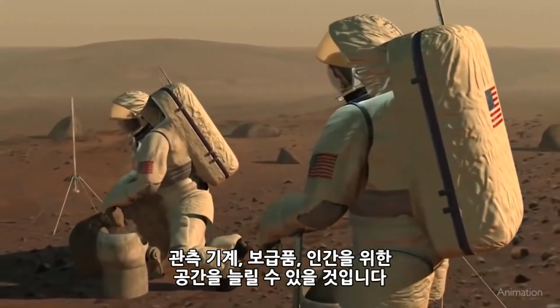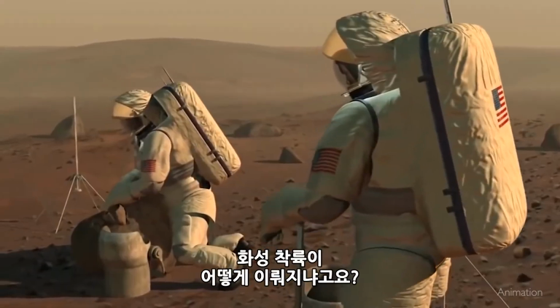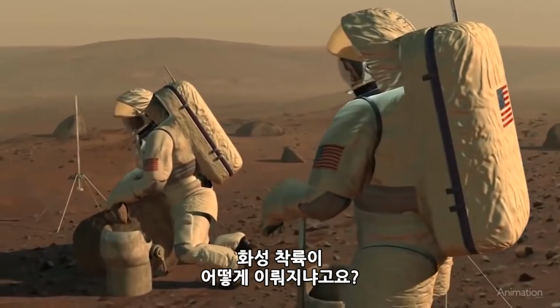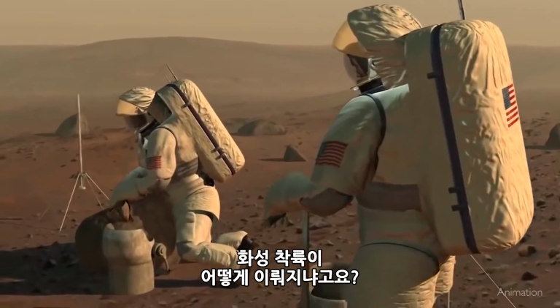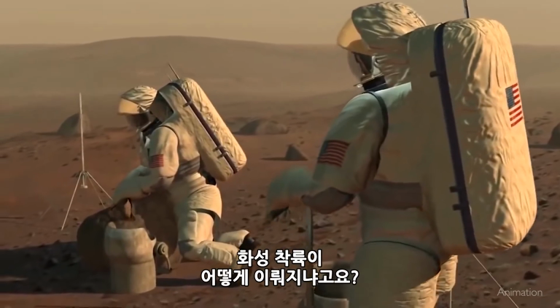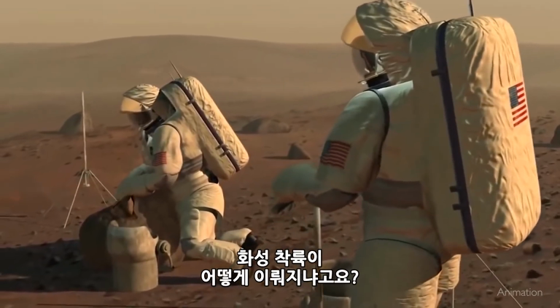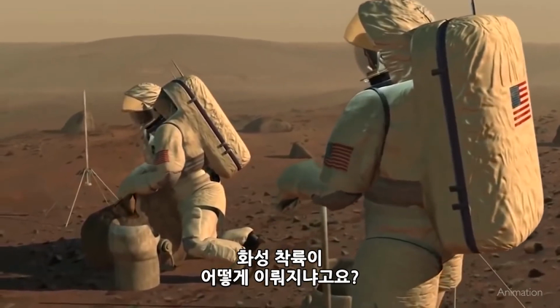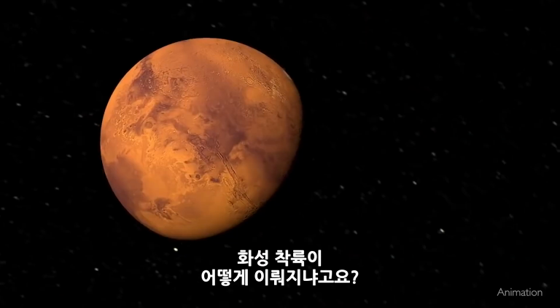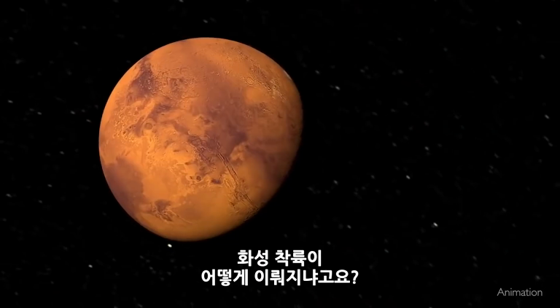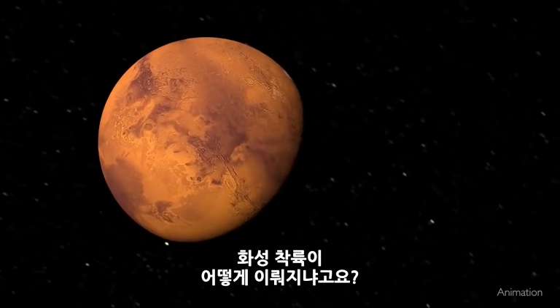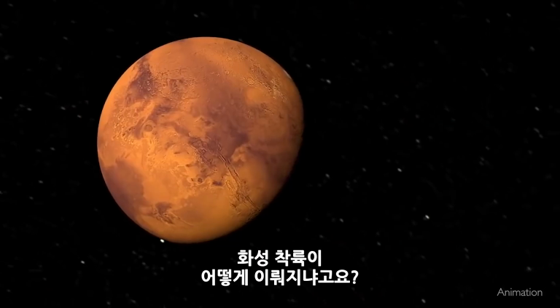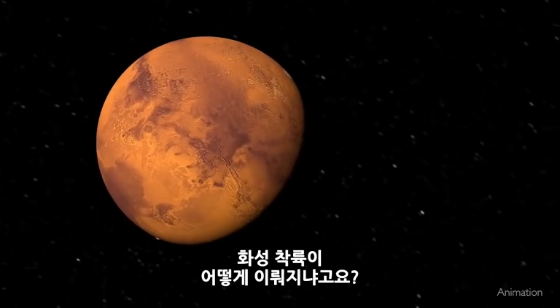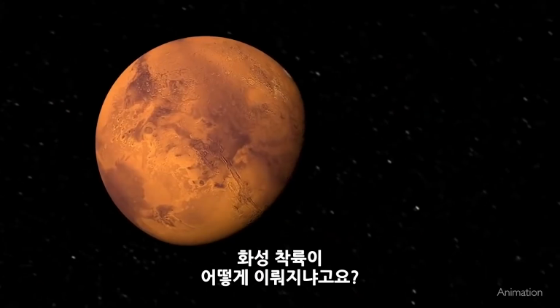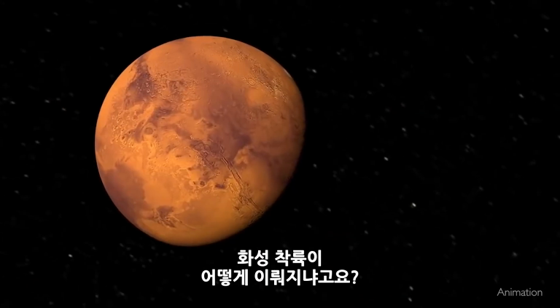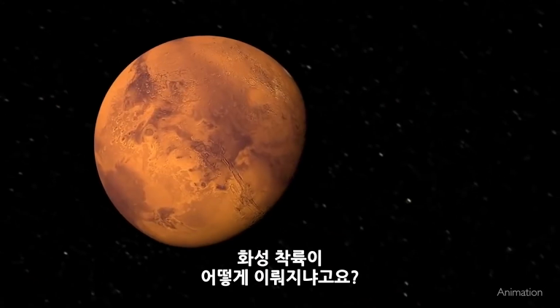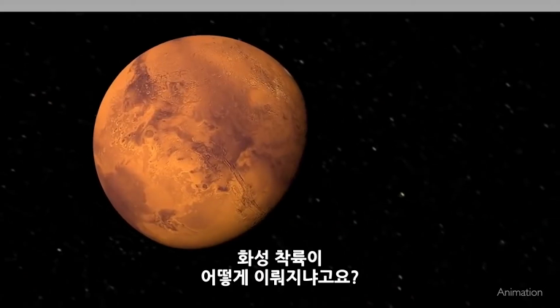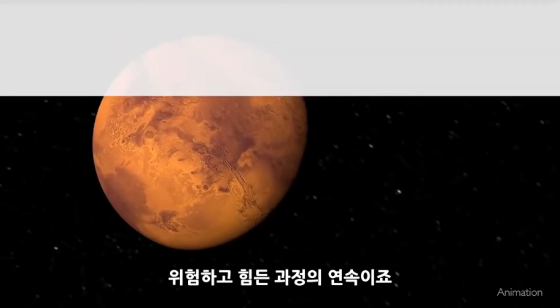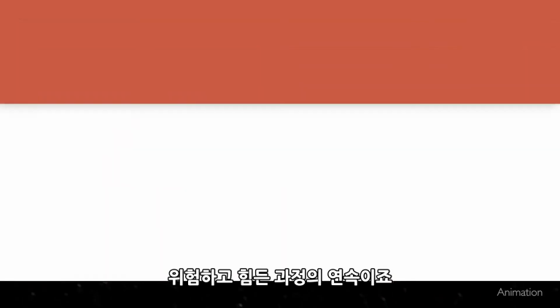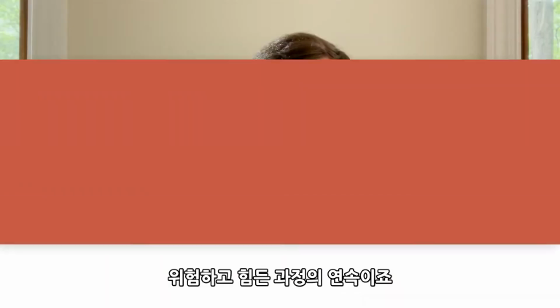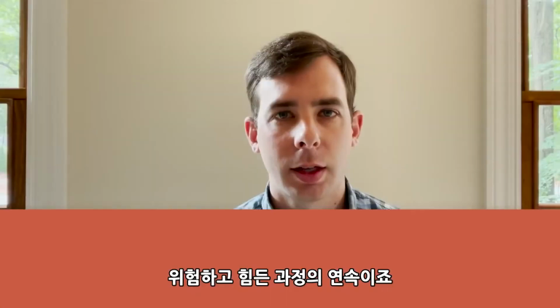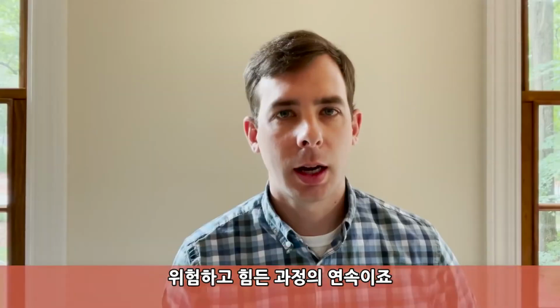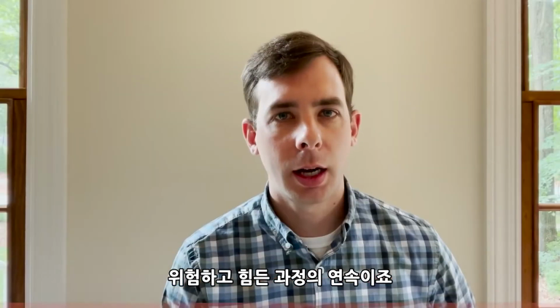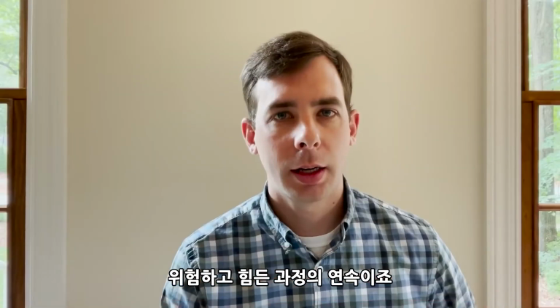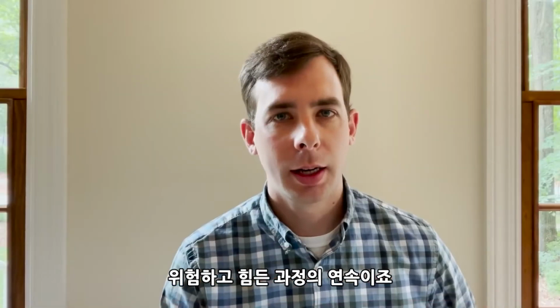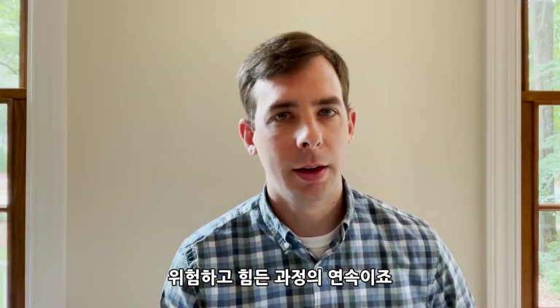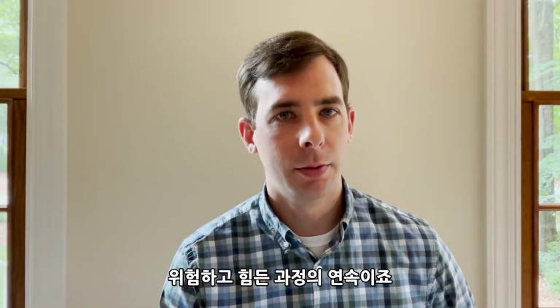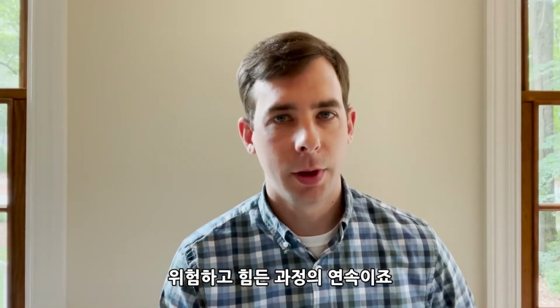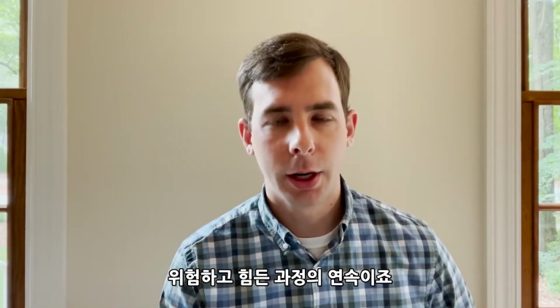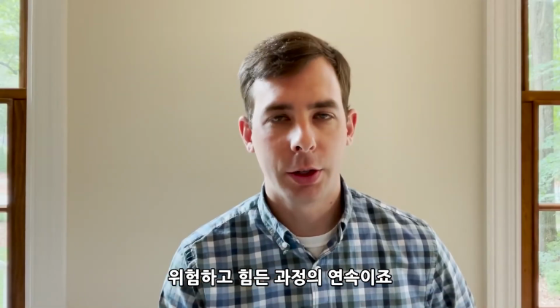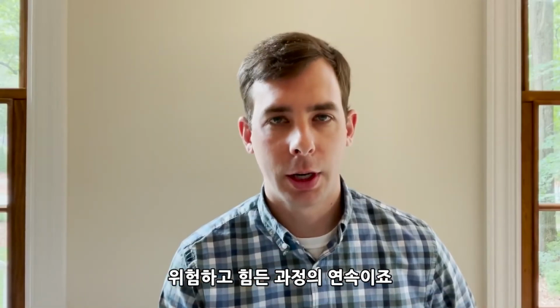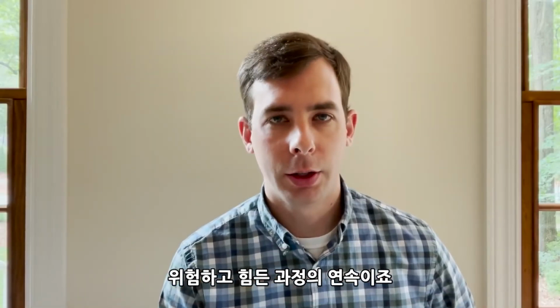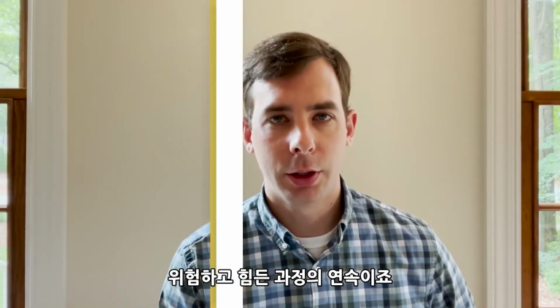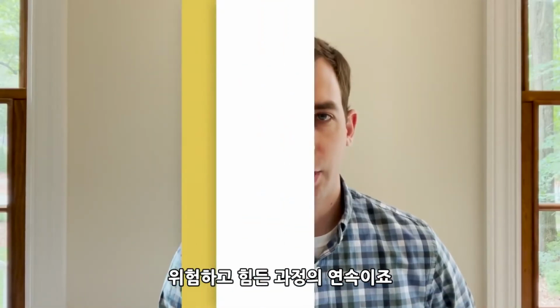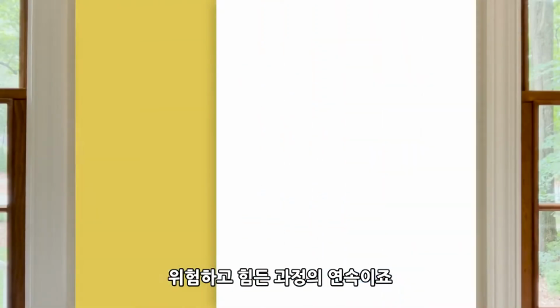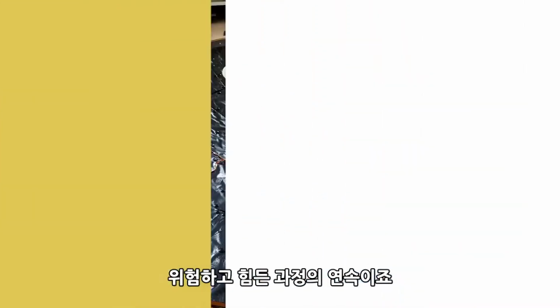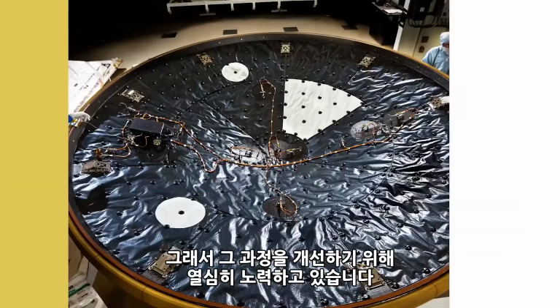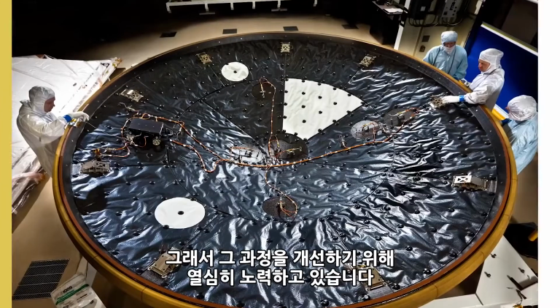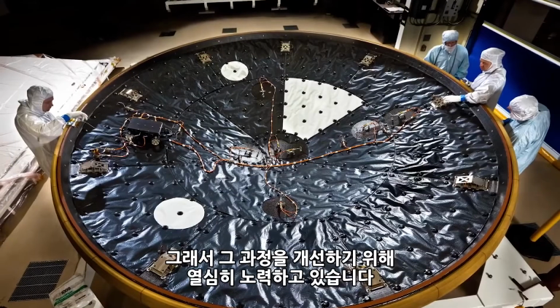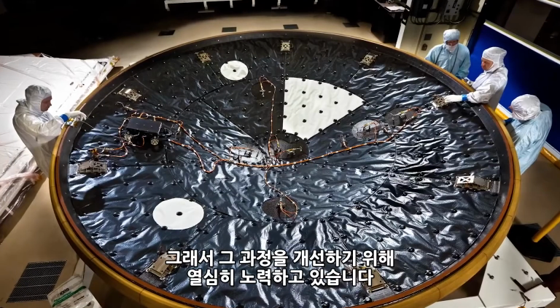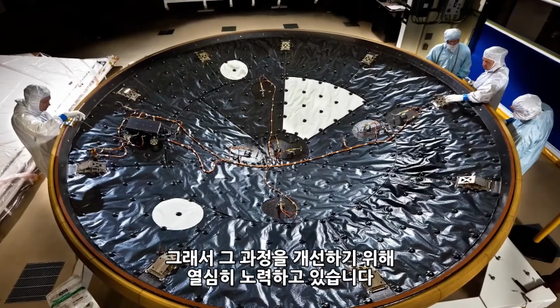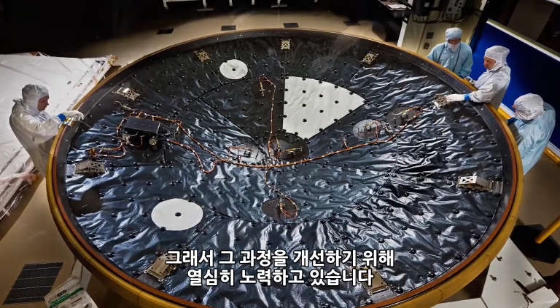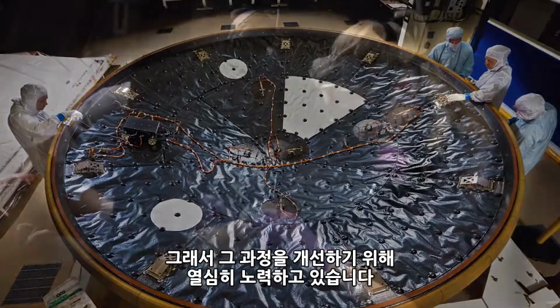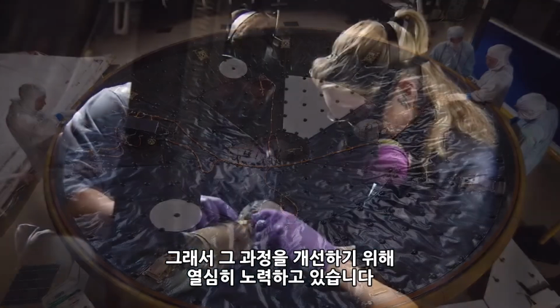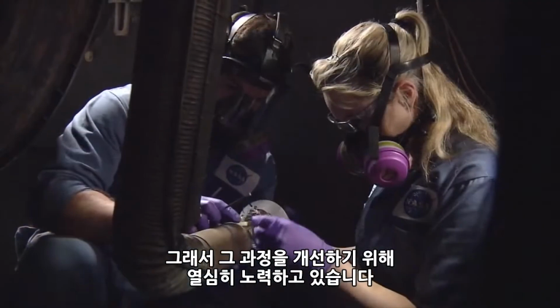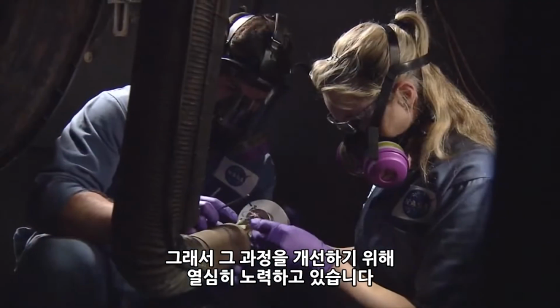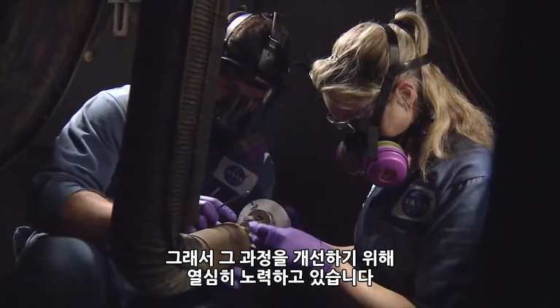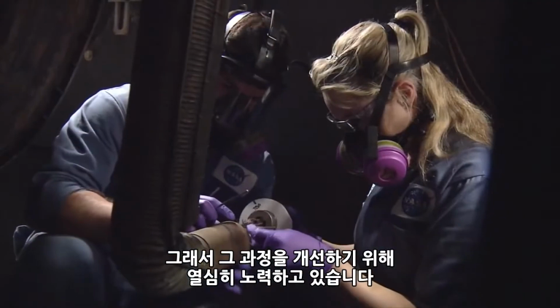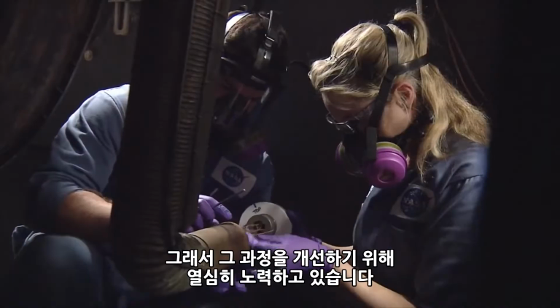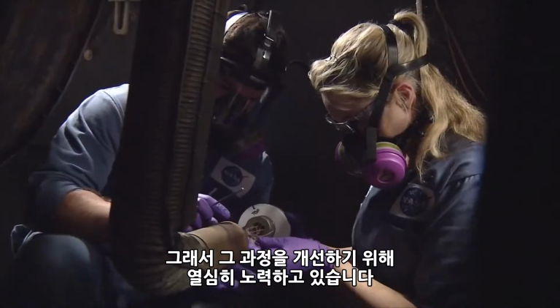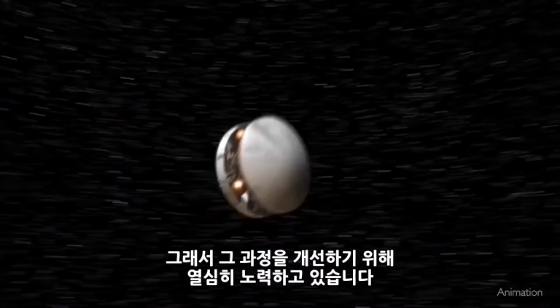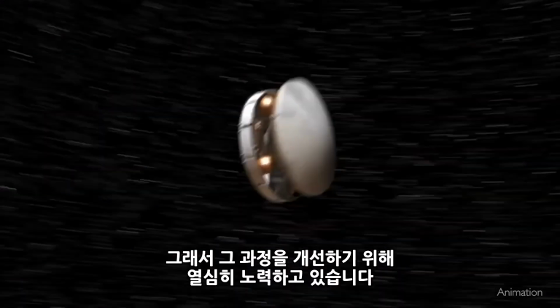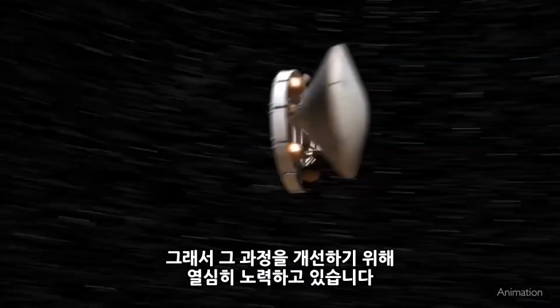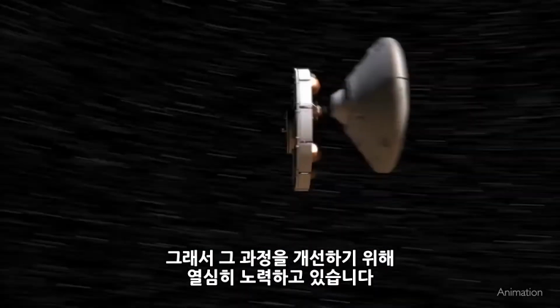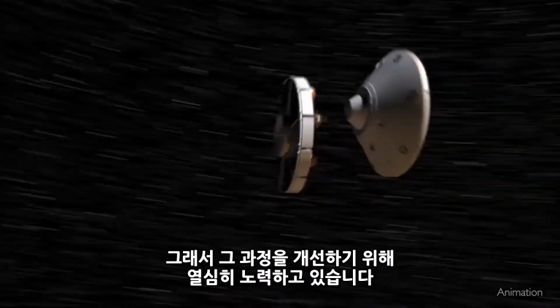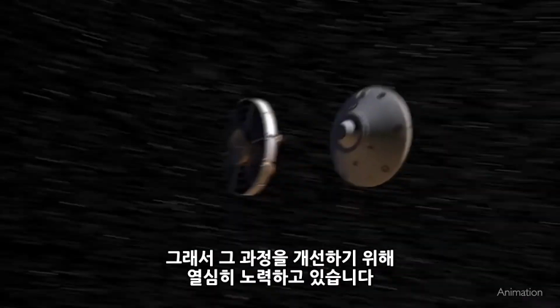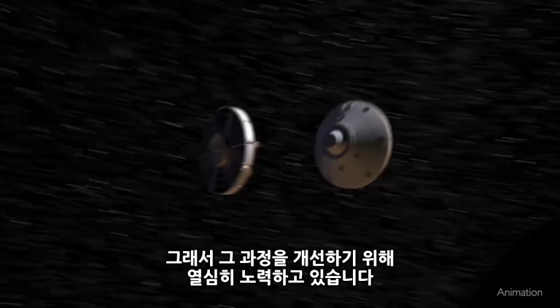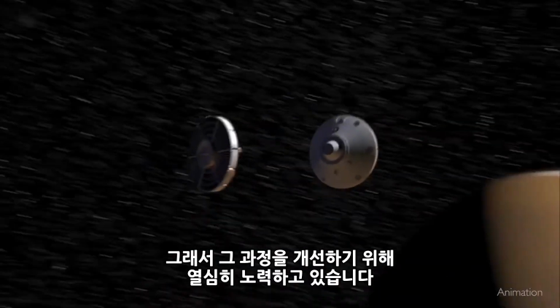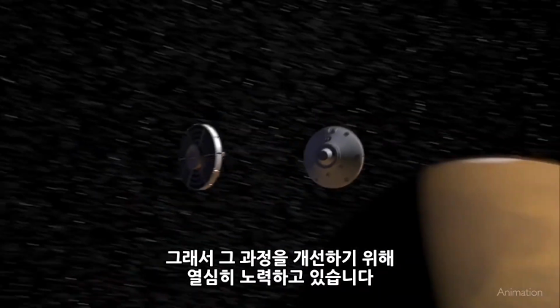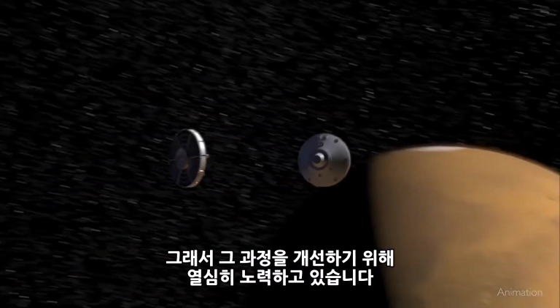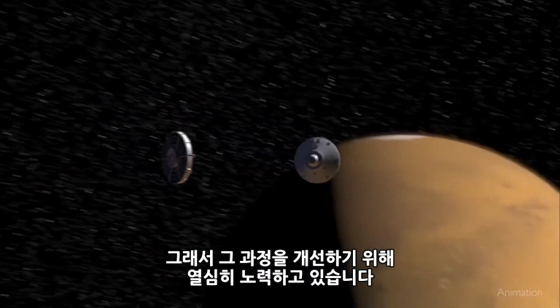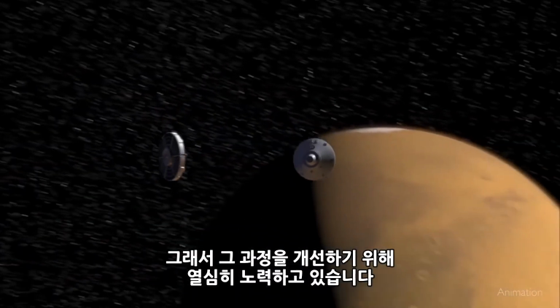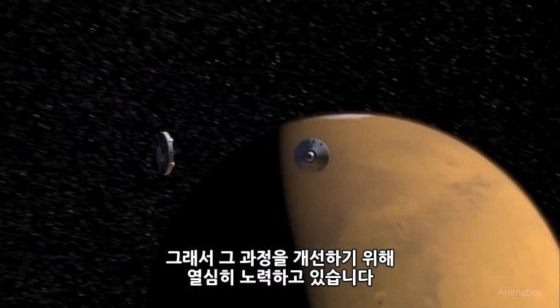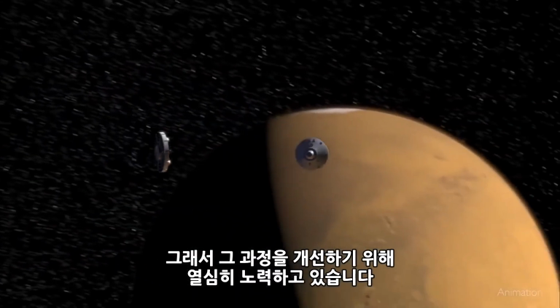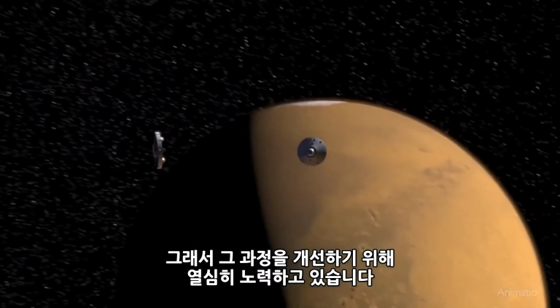So what's it like landing on Mars? It's hot and very challenging, and that's why we're working hard to make the process better for future missions.